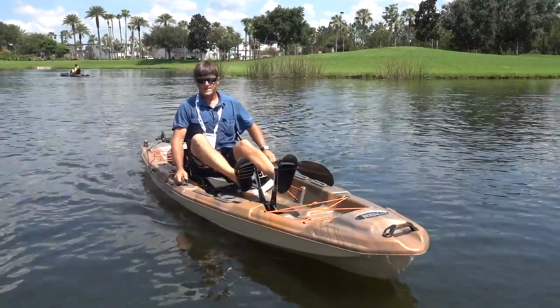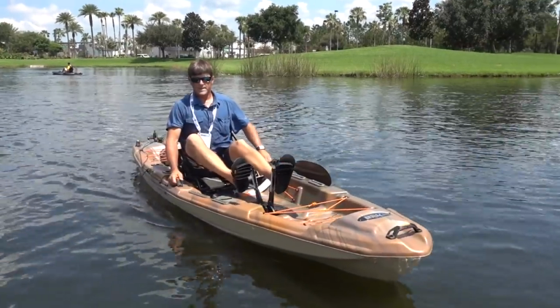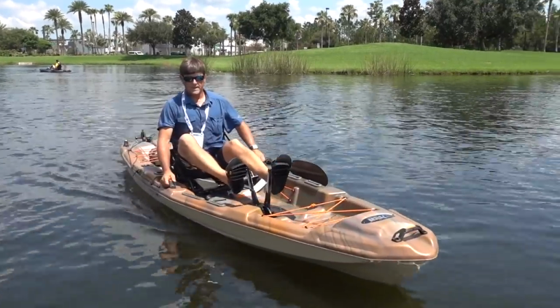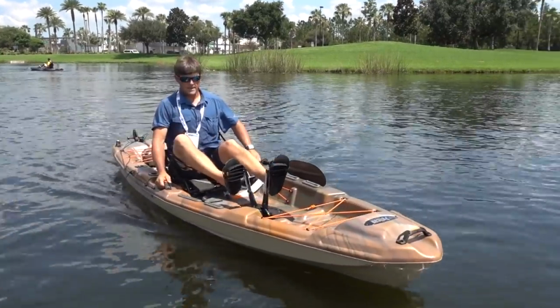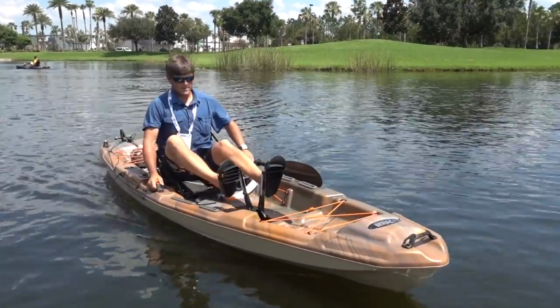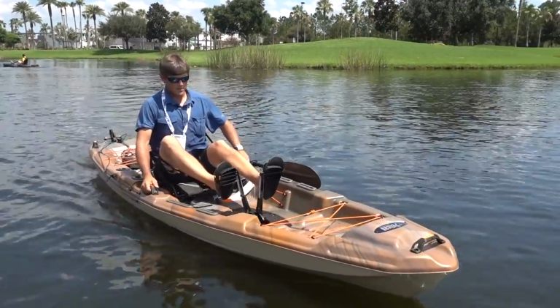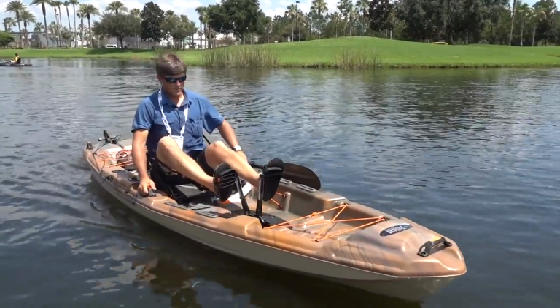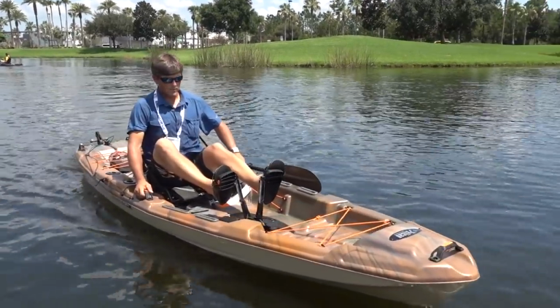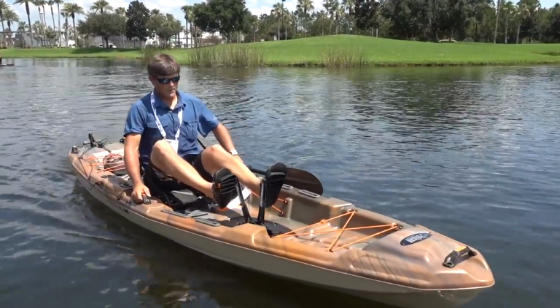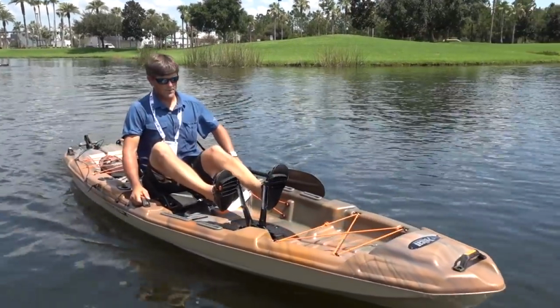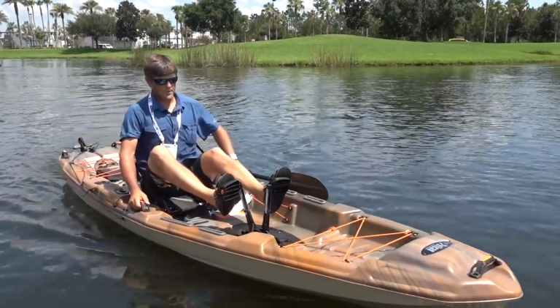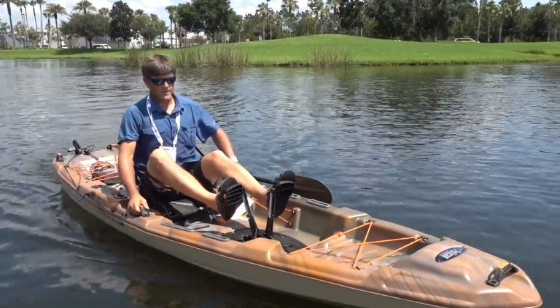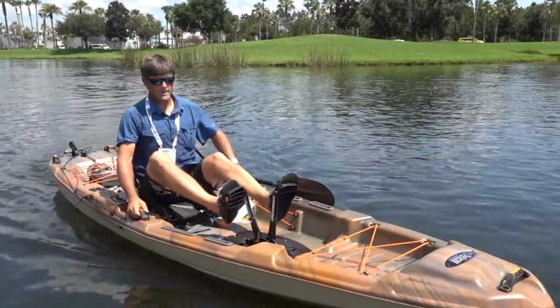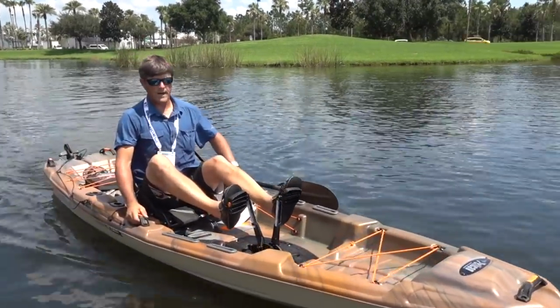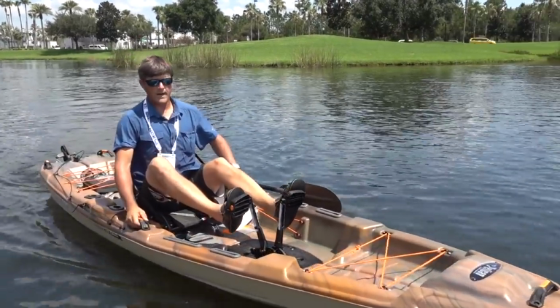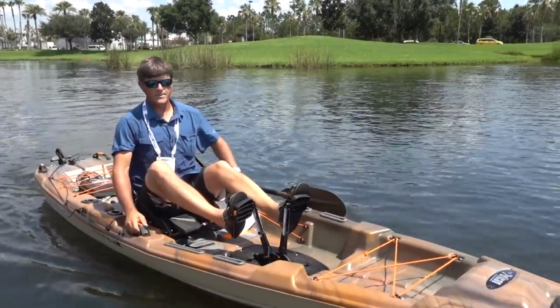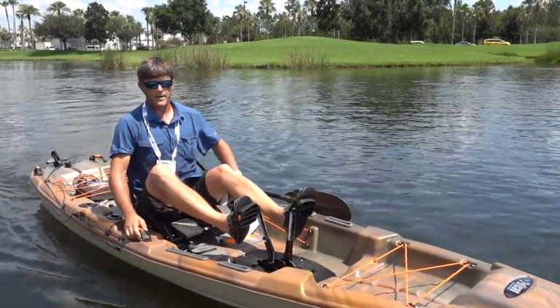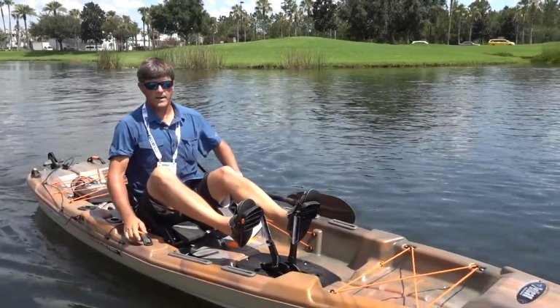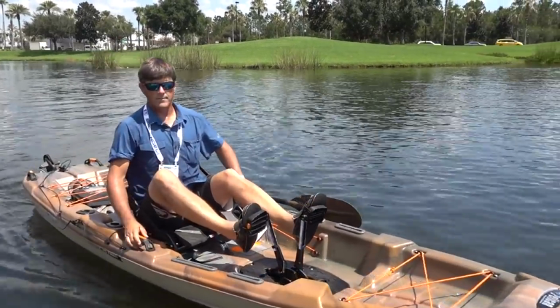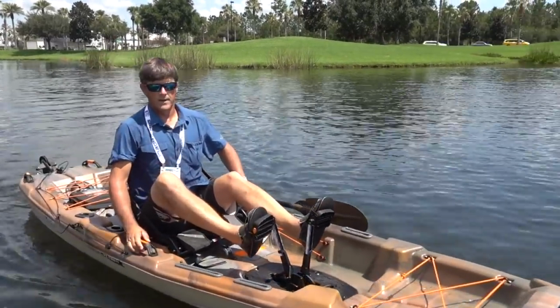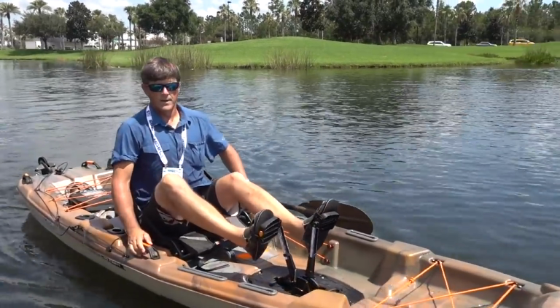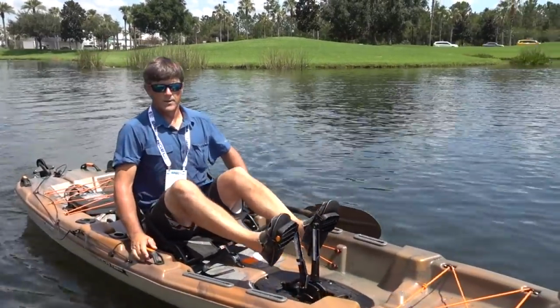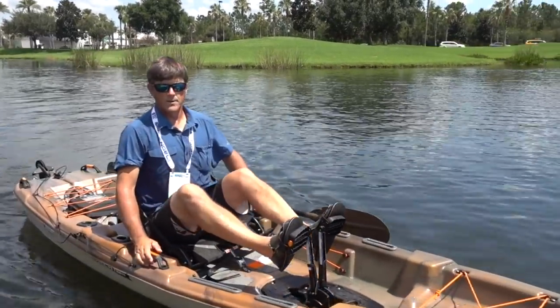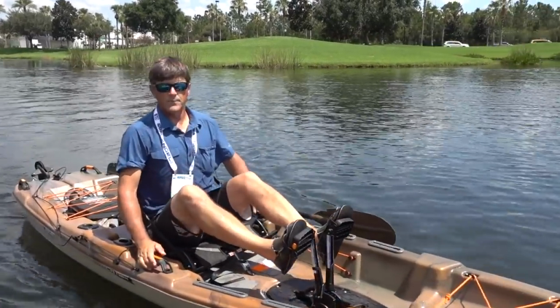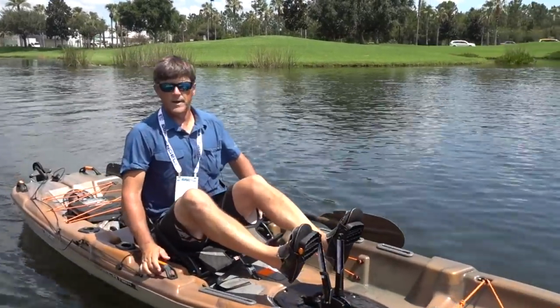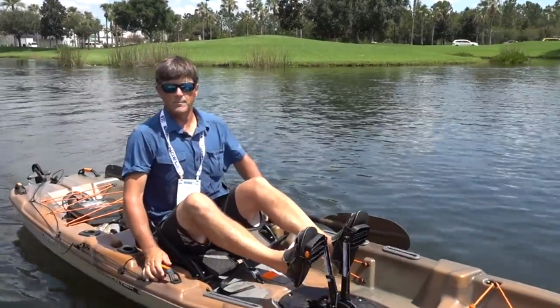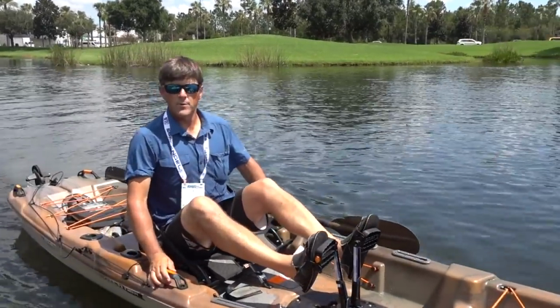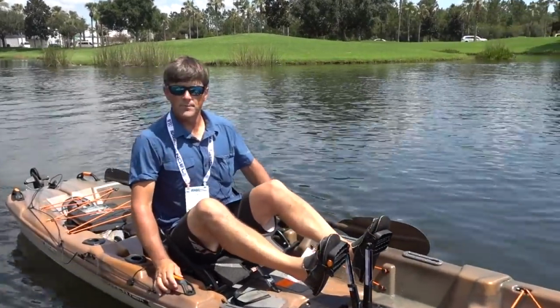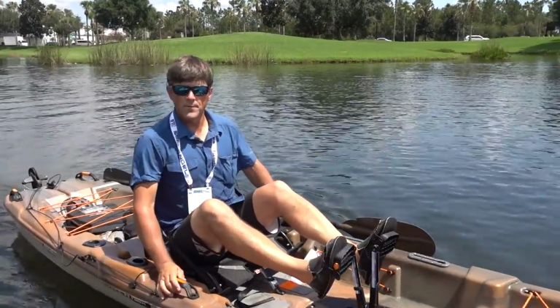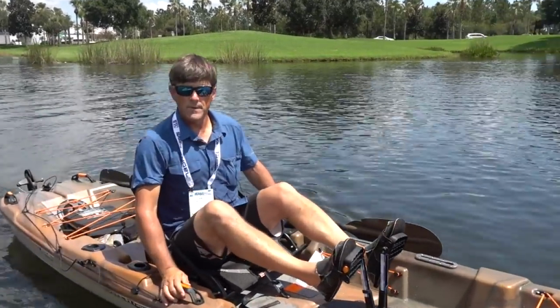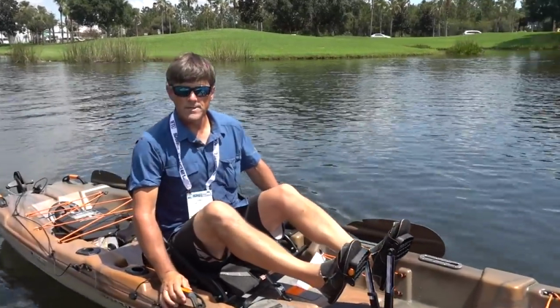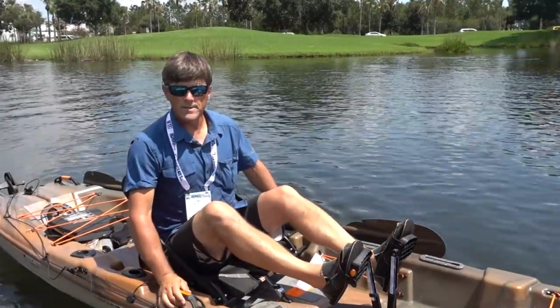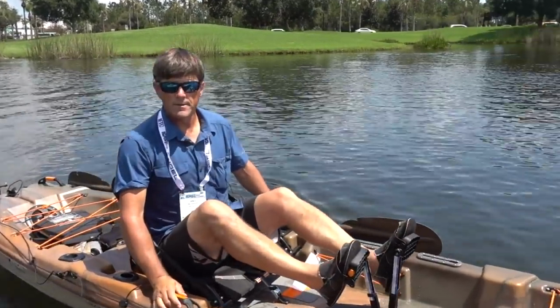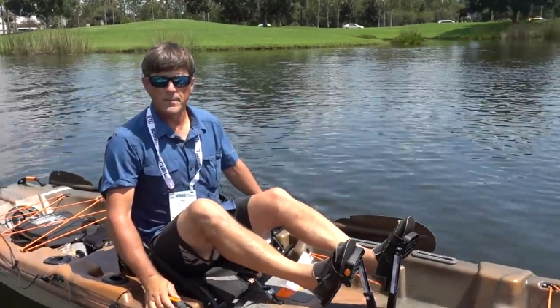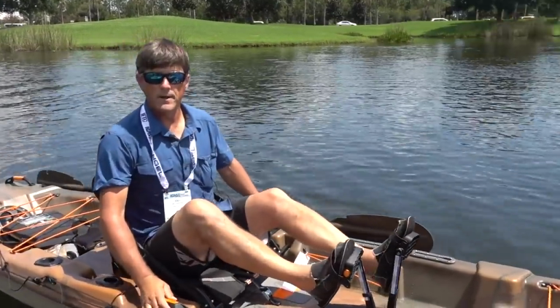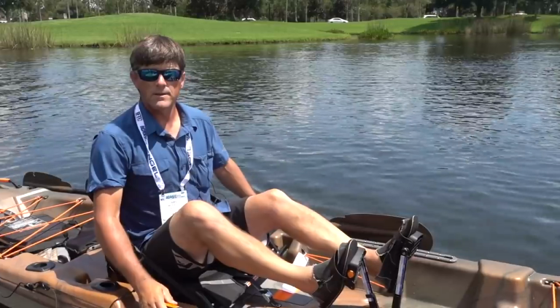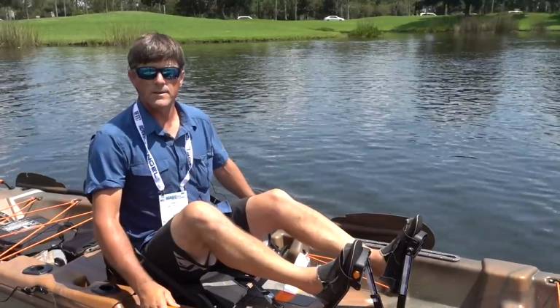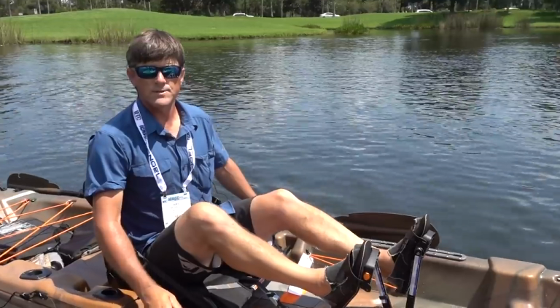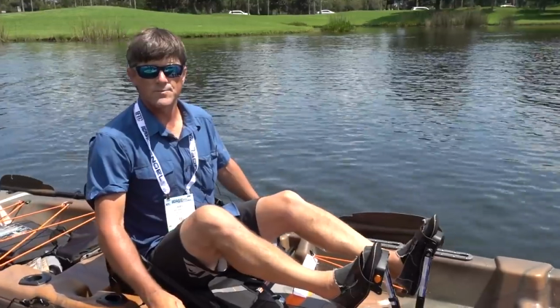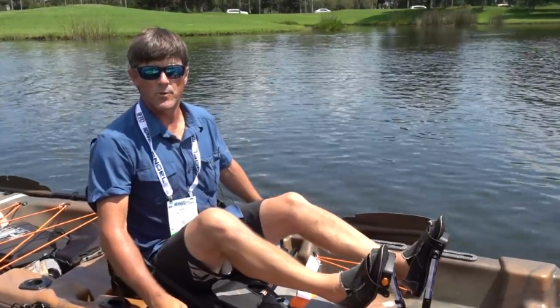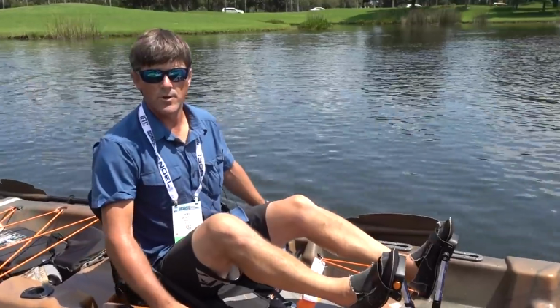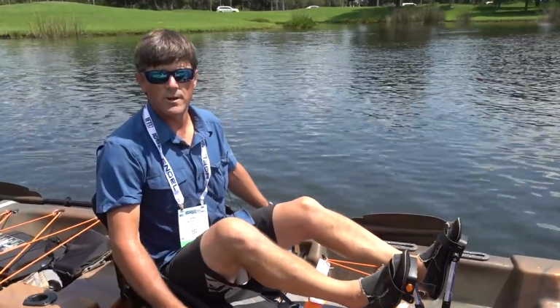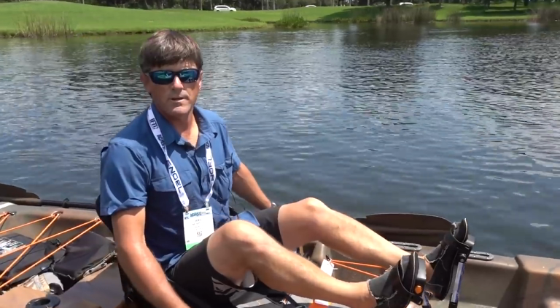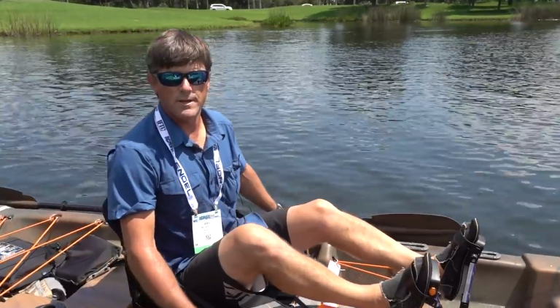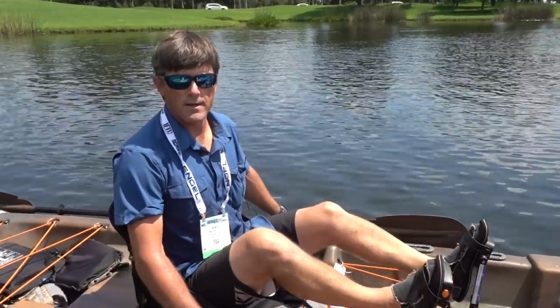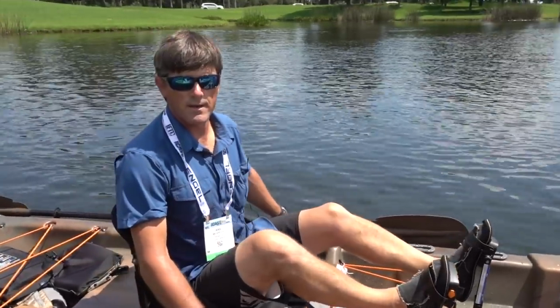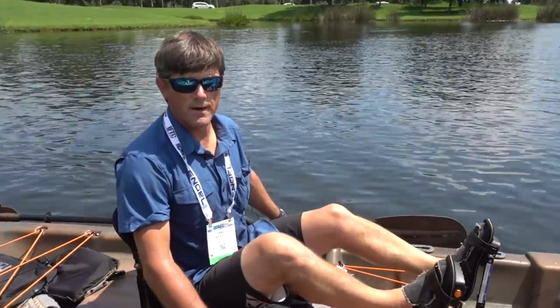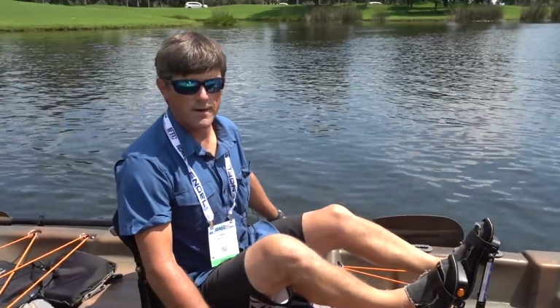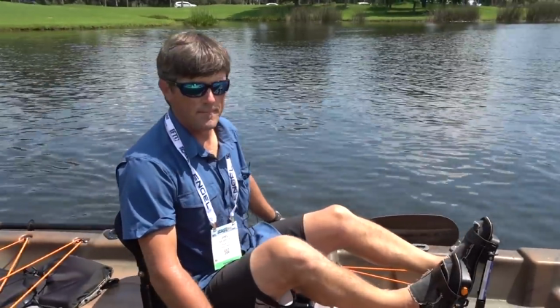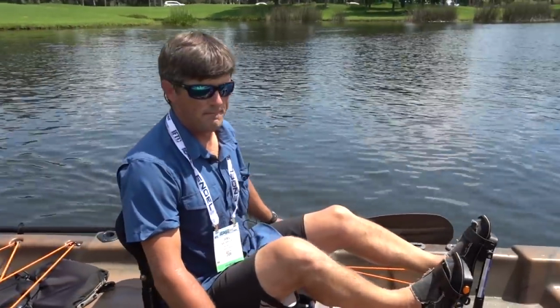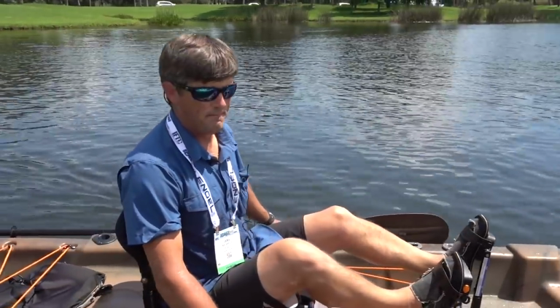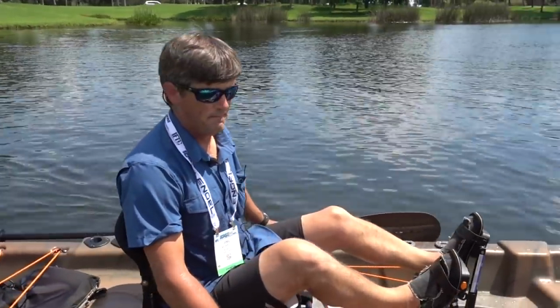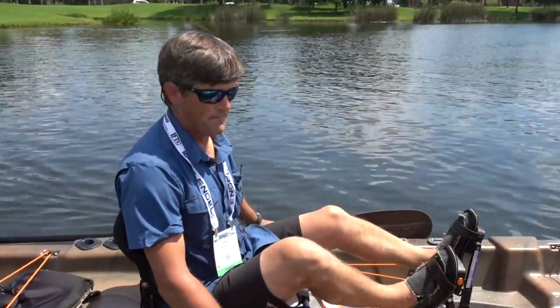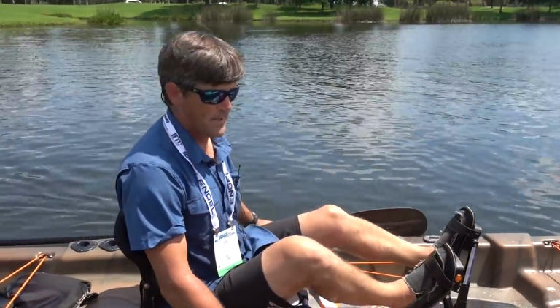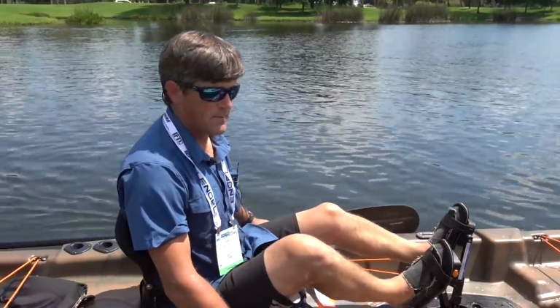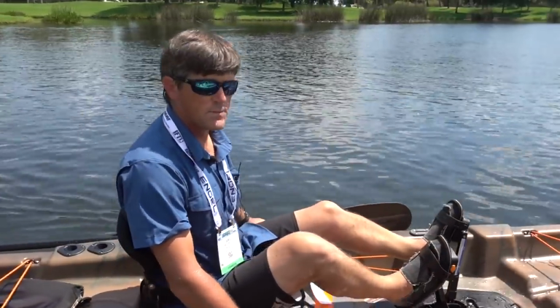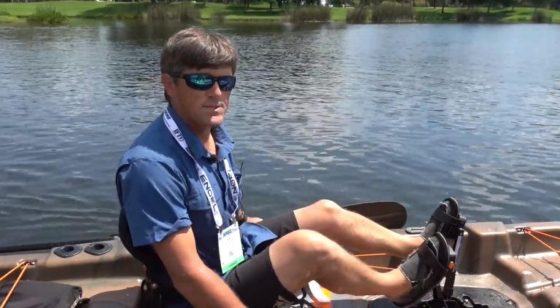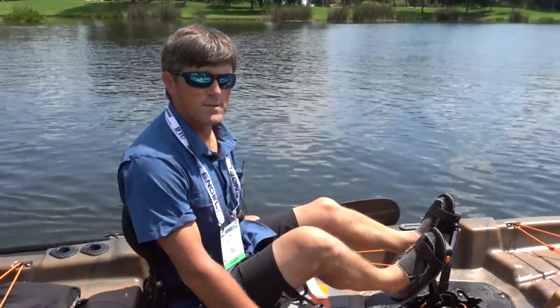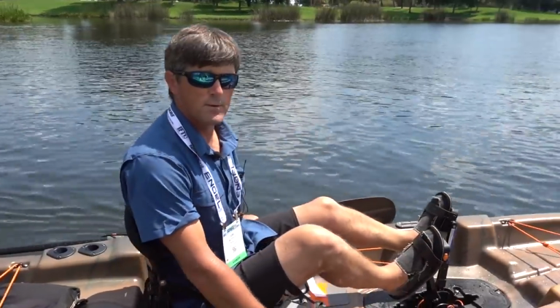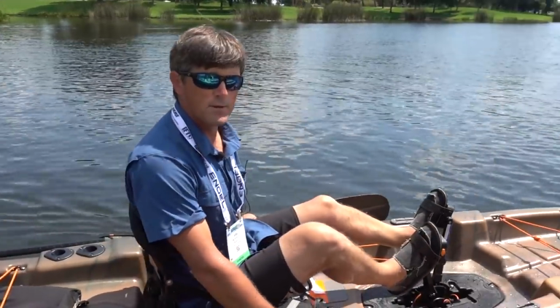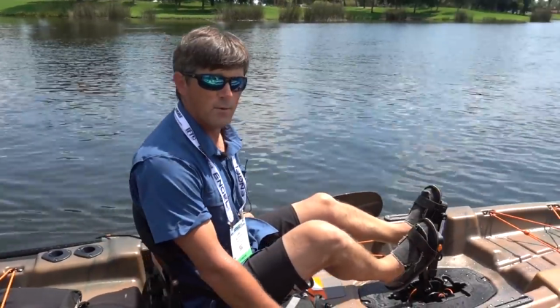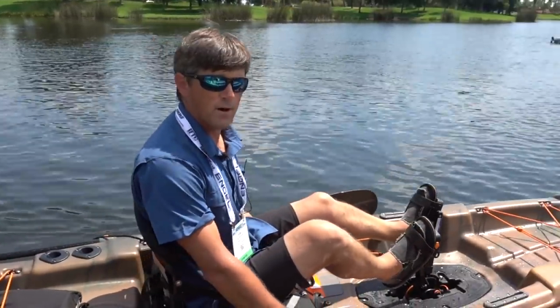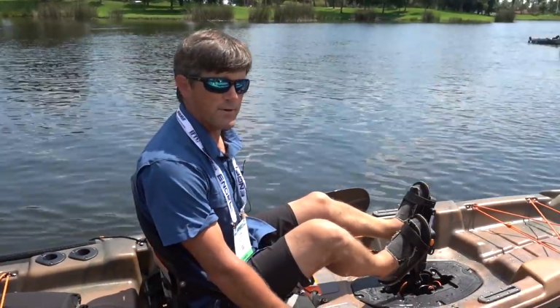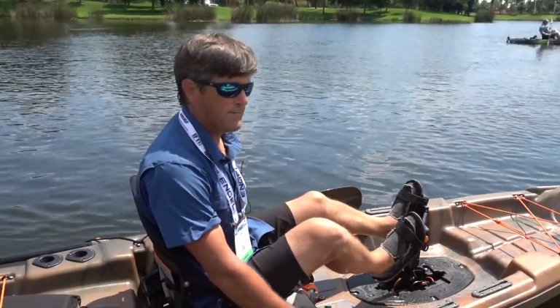That's the Catch 130 High Drive. You can find more information at pelicansport.com. See you on the water.